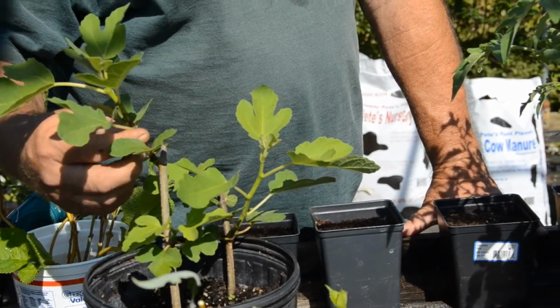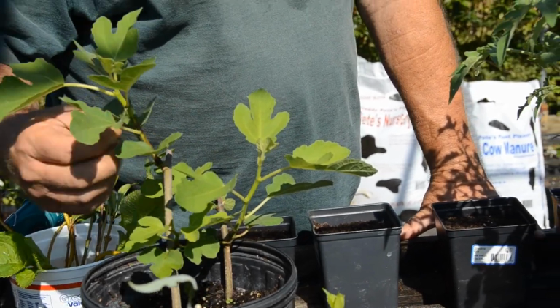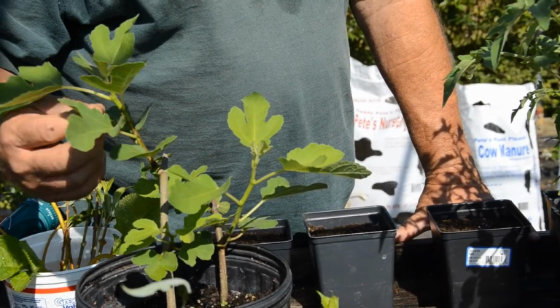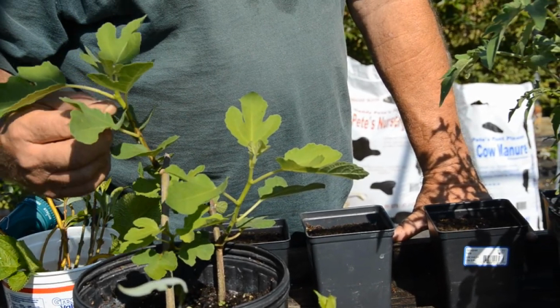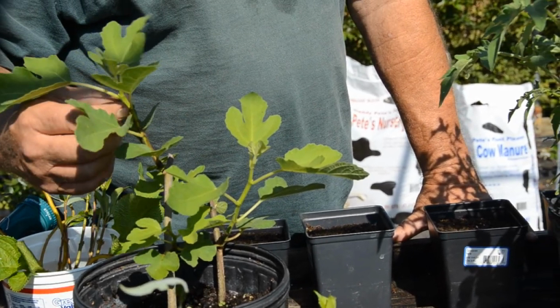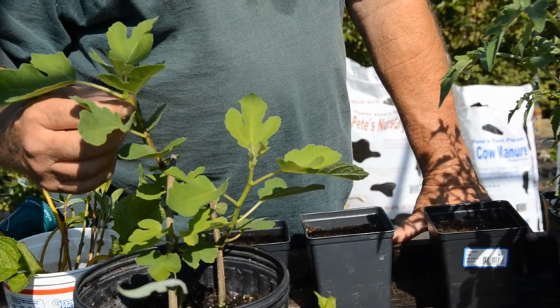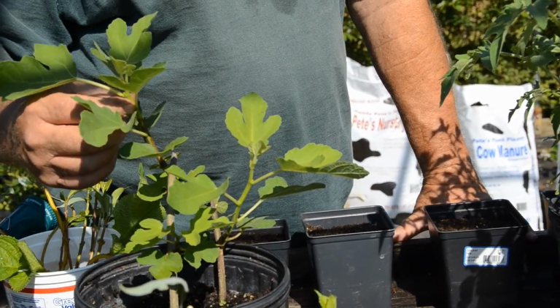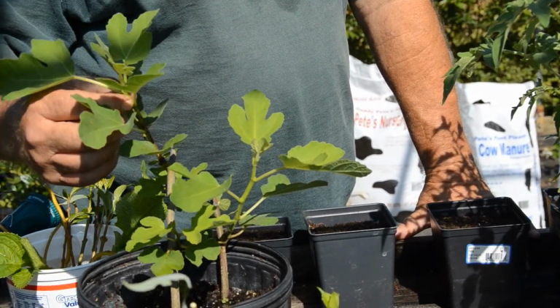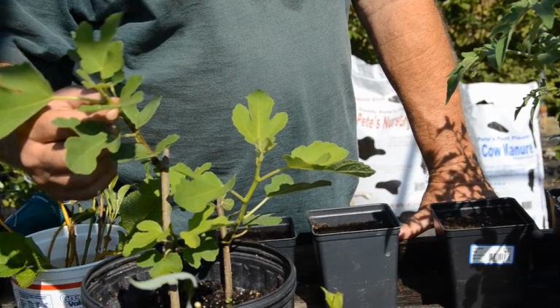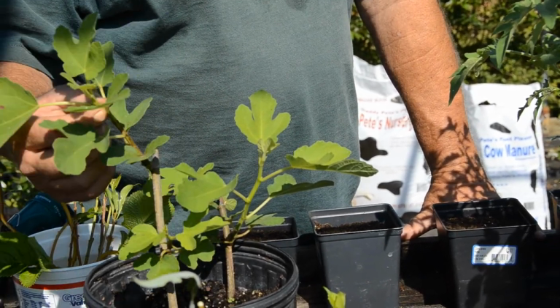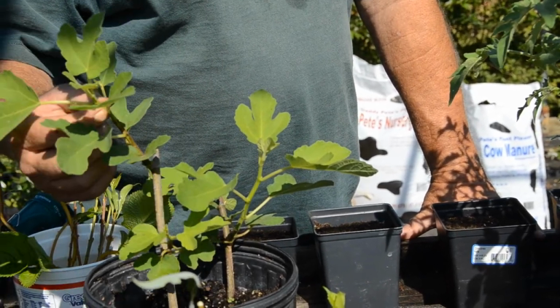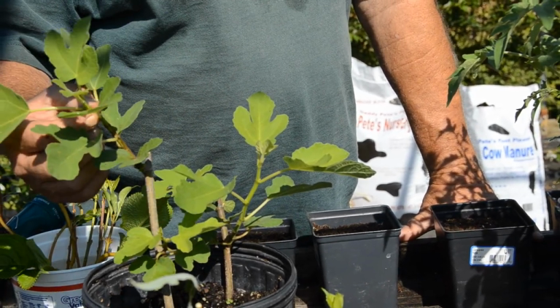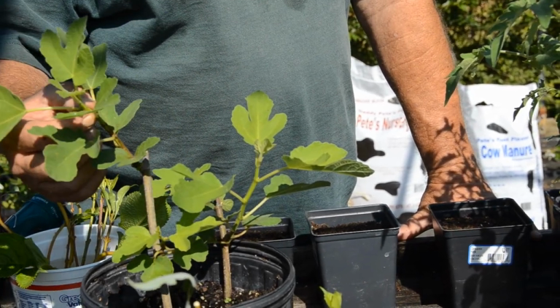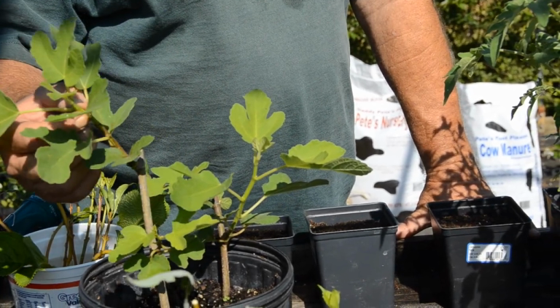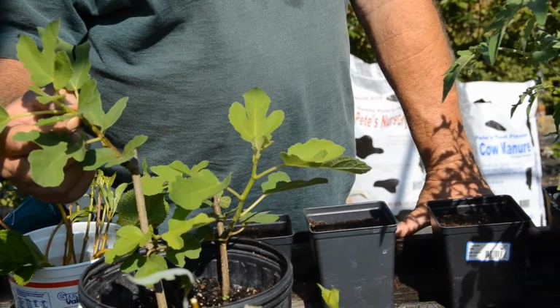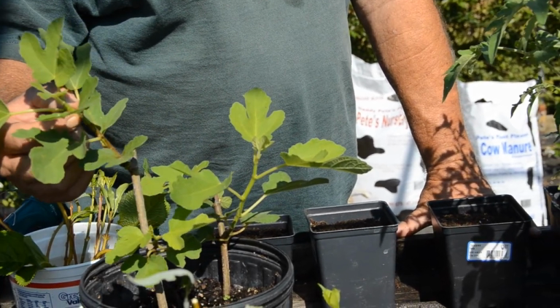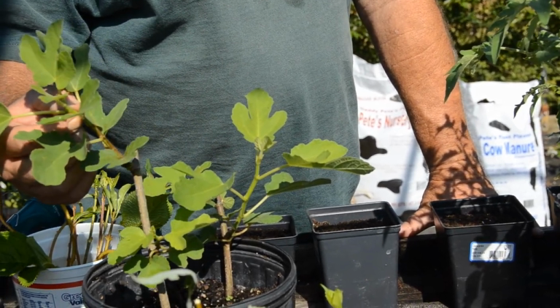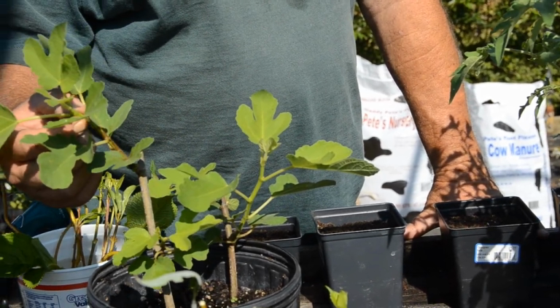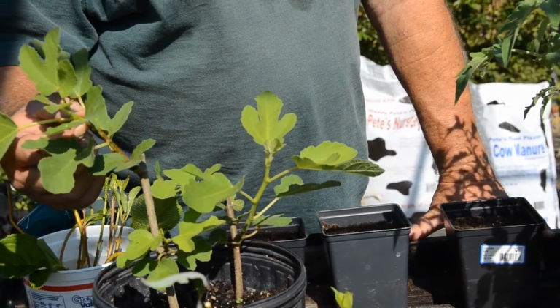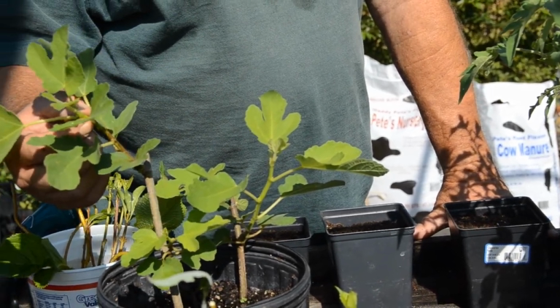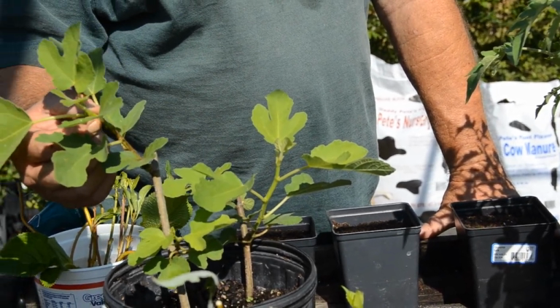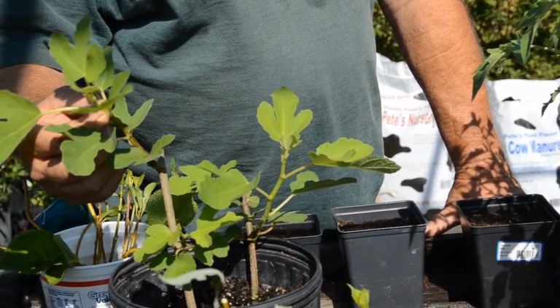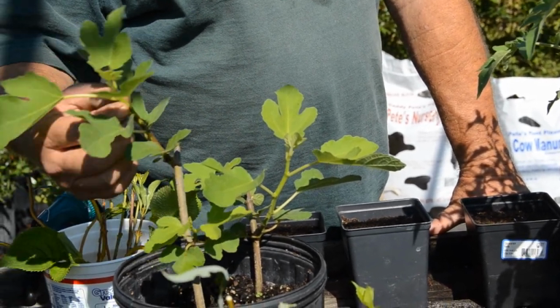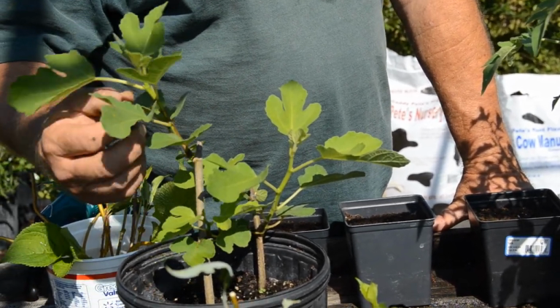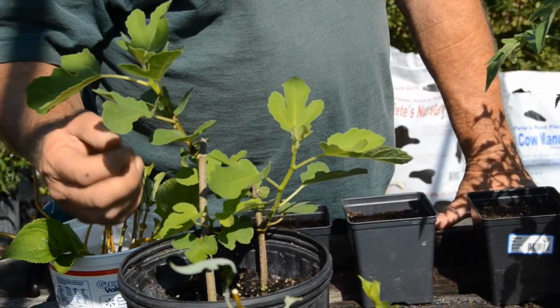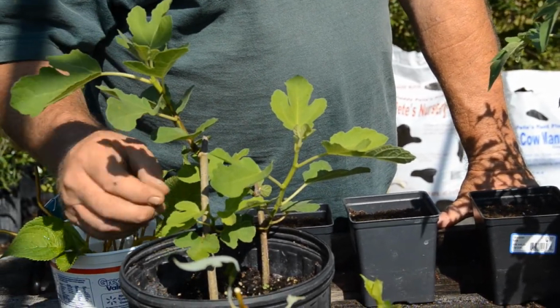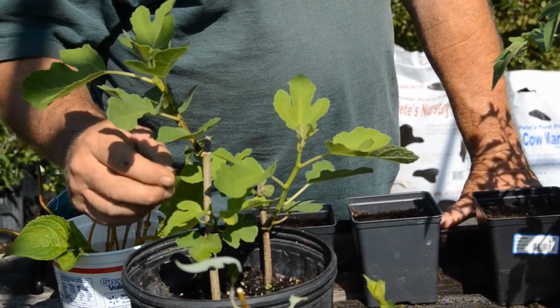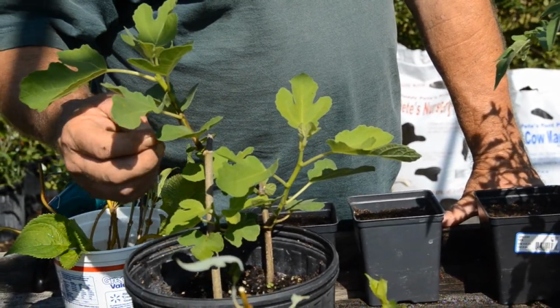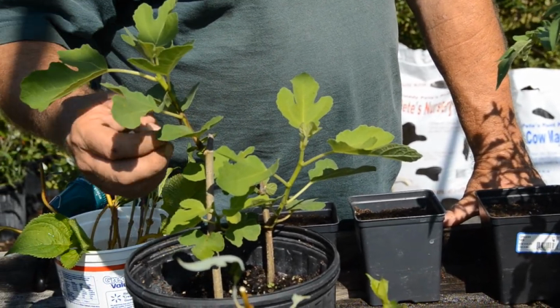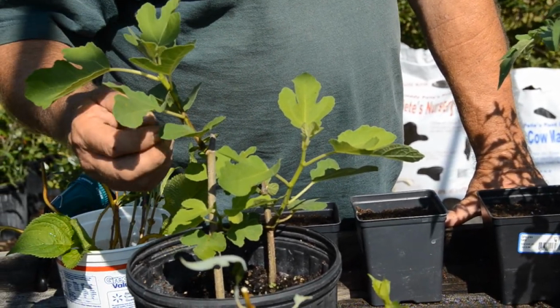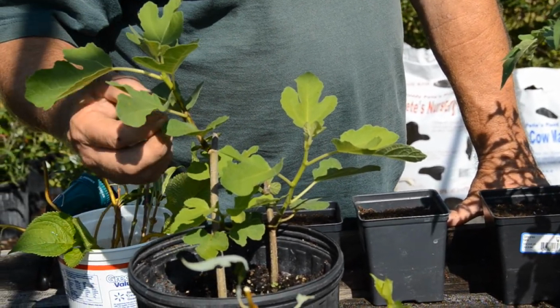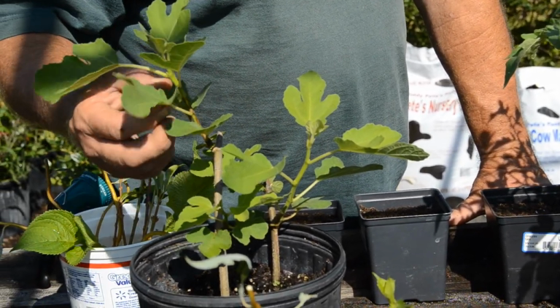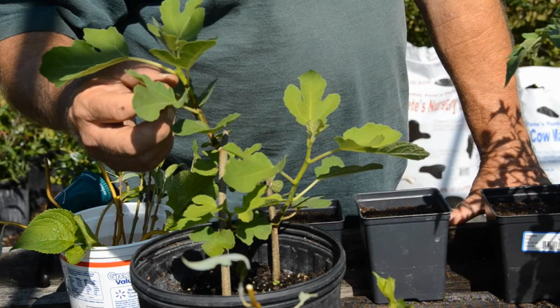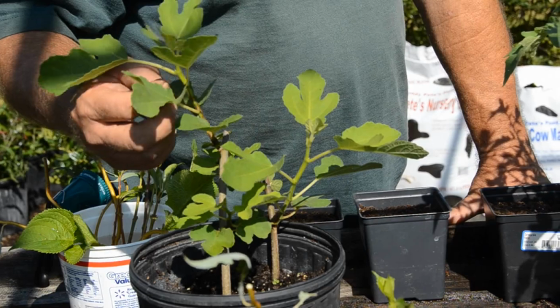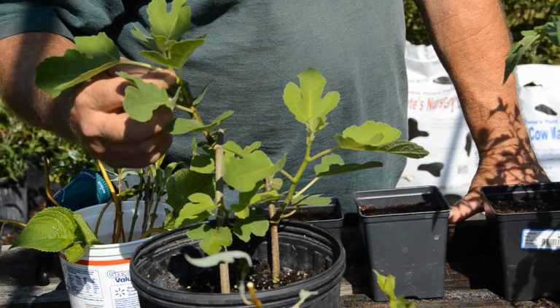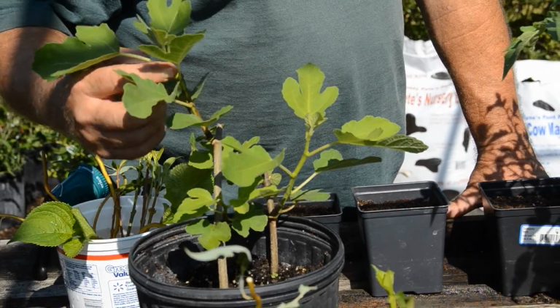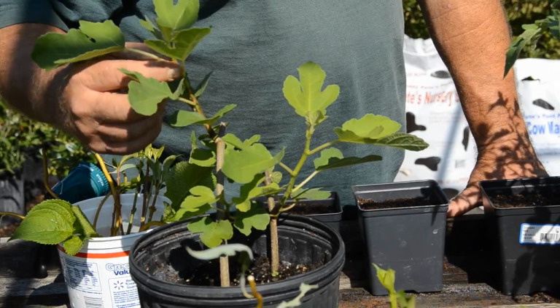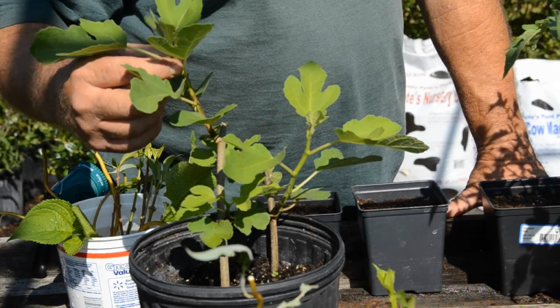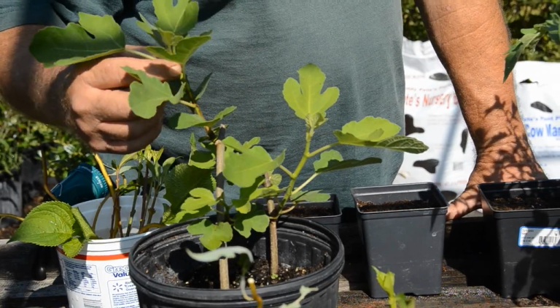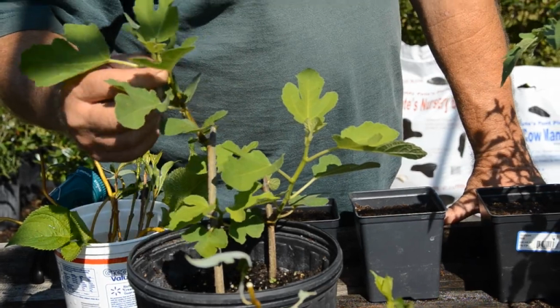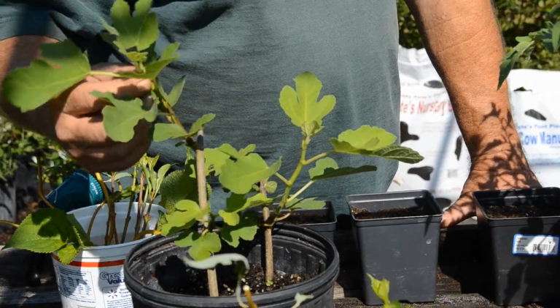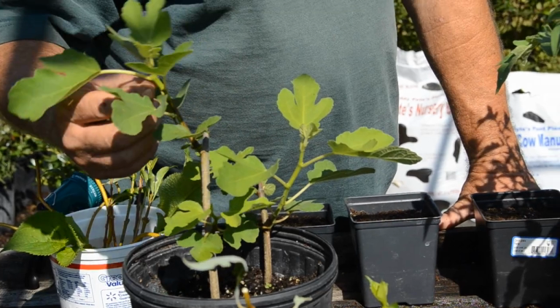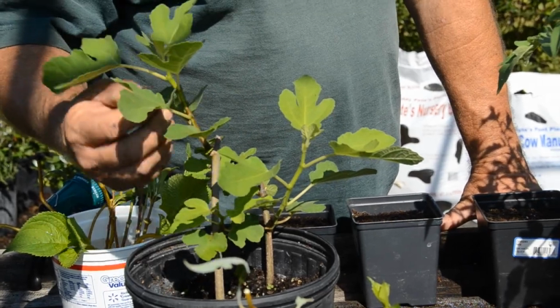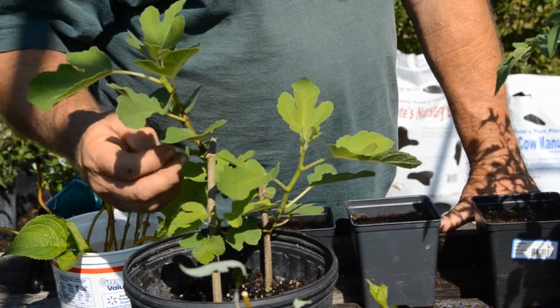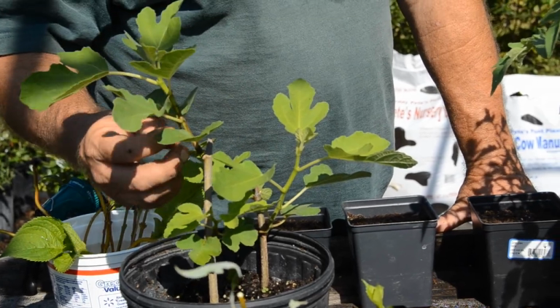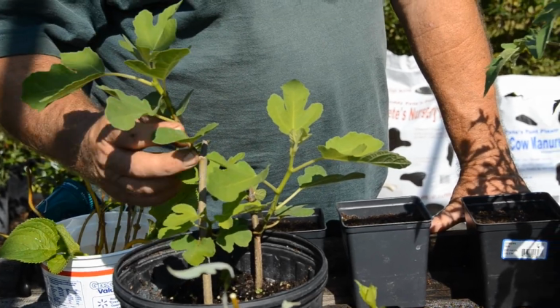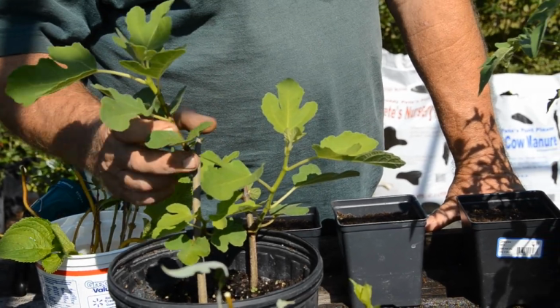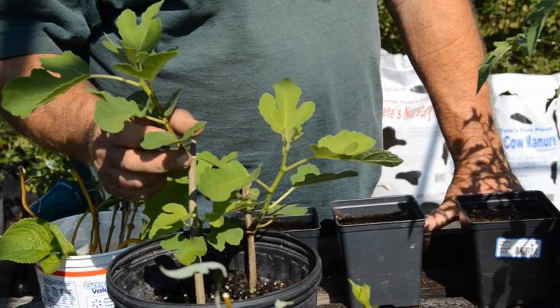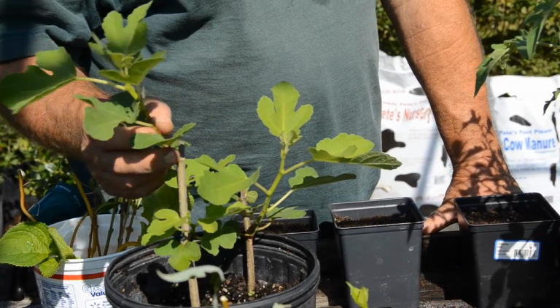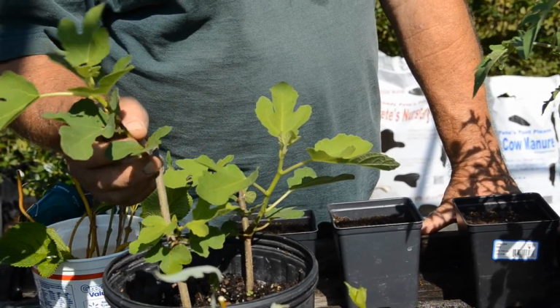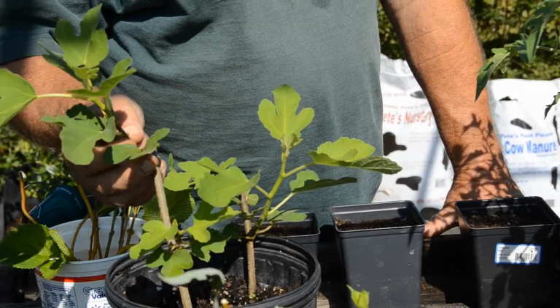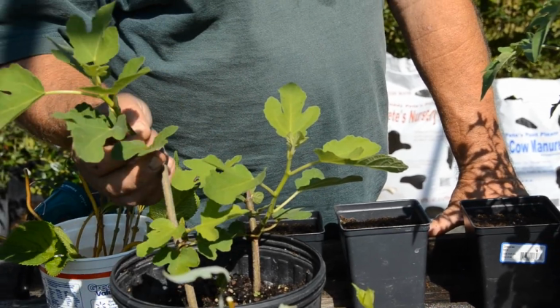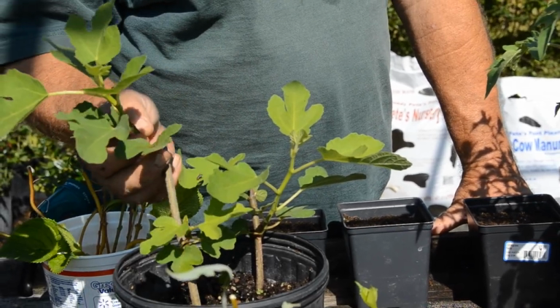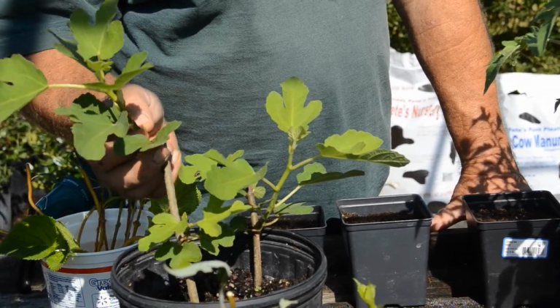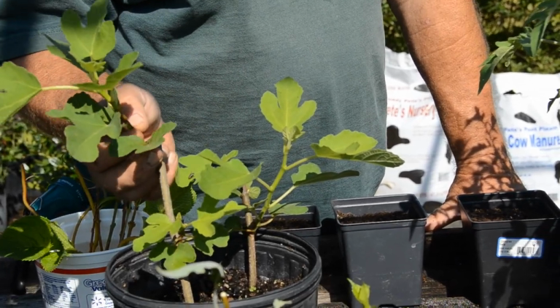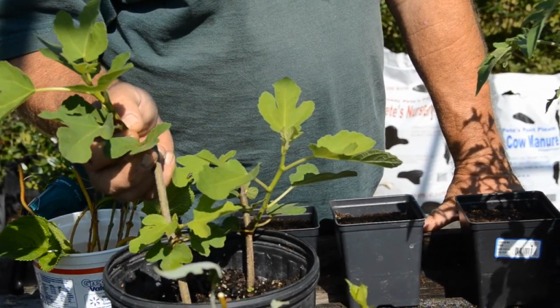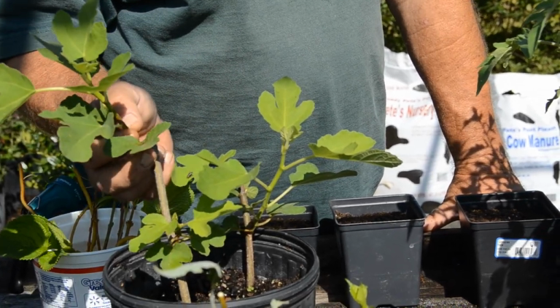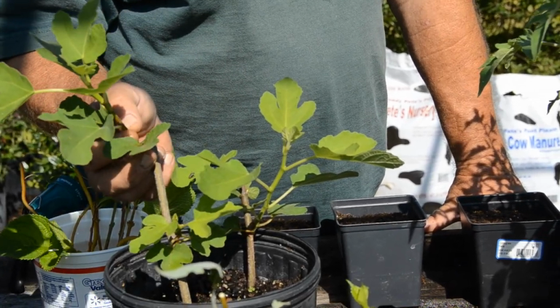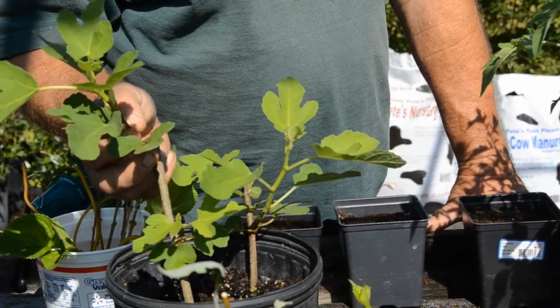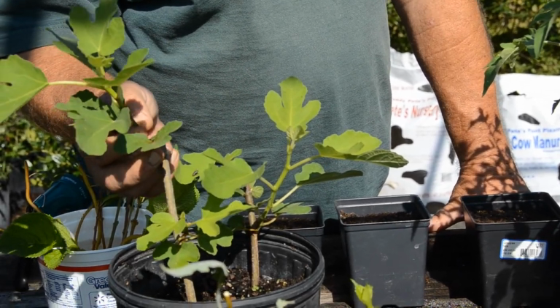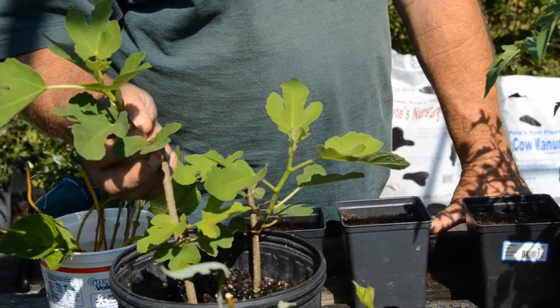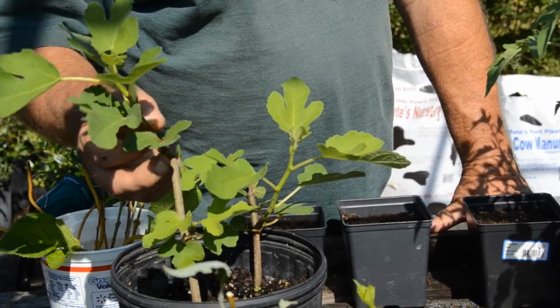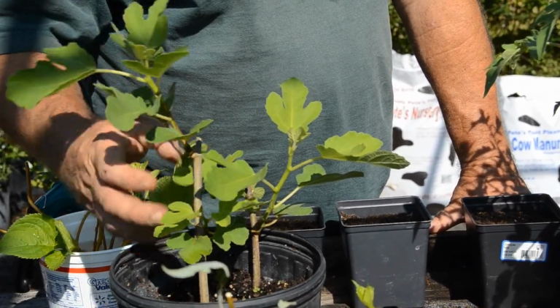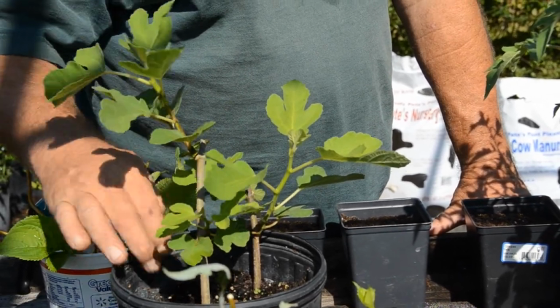Or you can go into your new growth, but you want to make sure that if you do new growth, you incorporate some of the semi-hardwood with it.